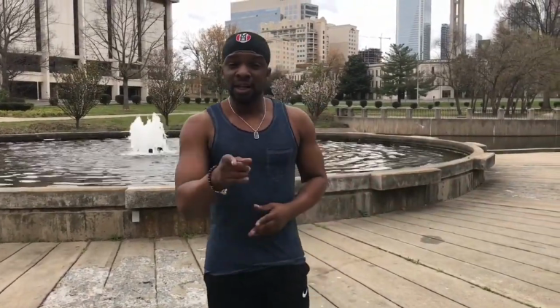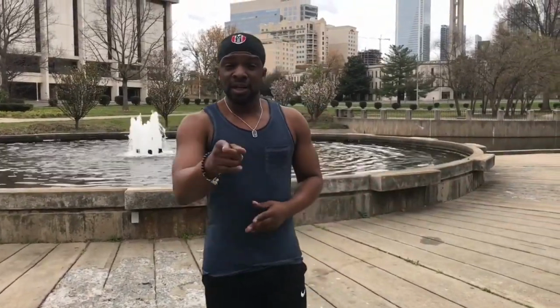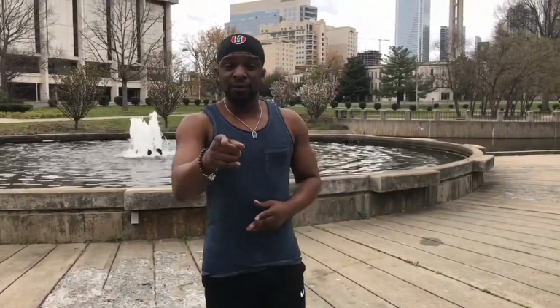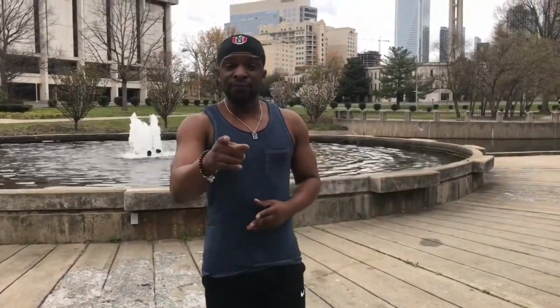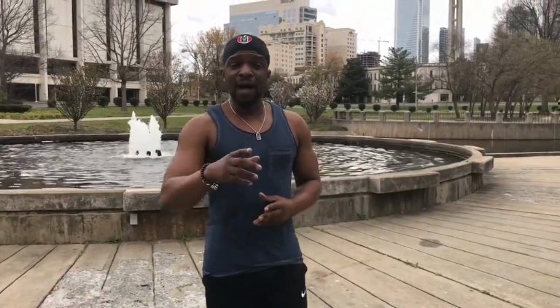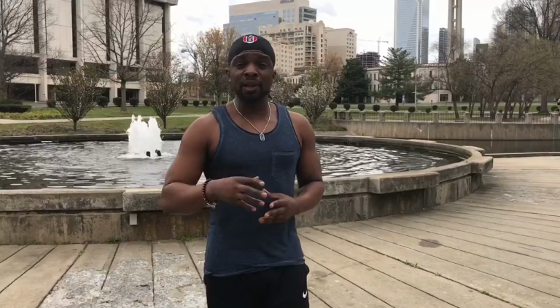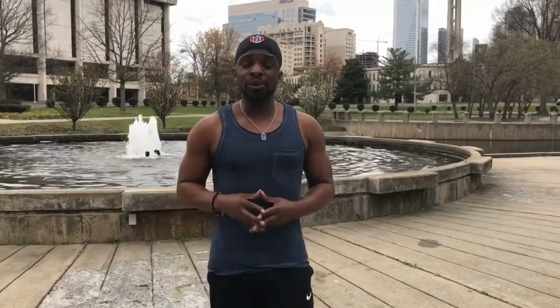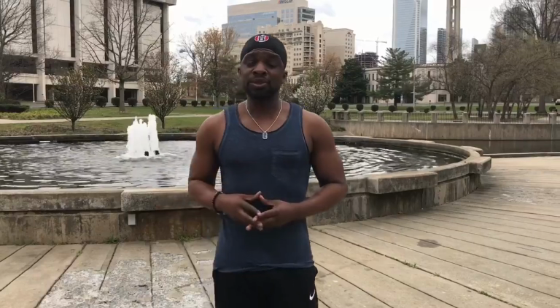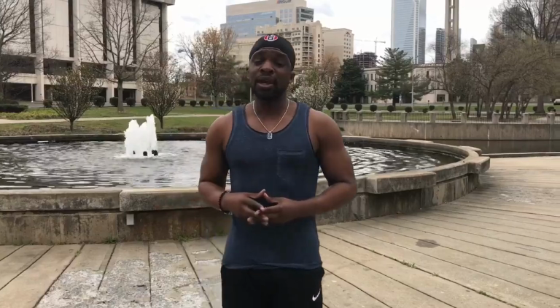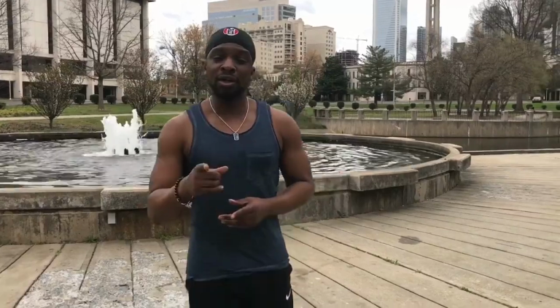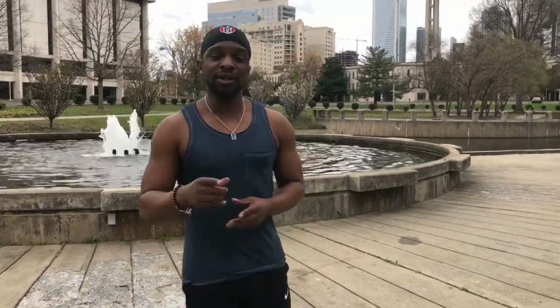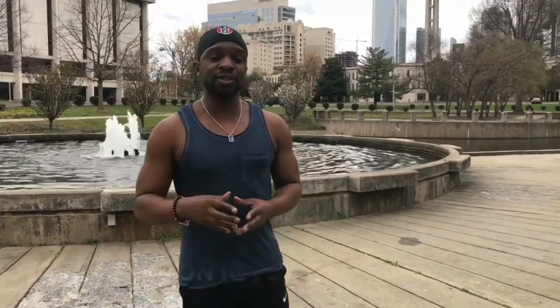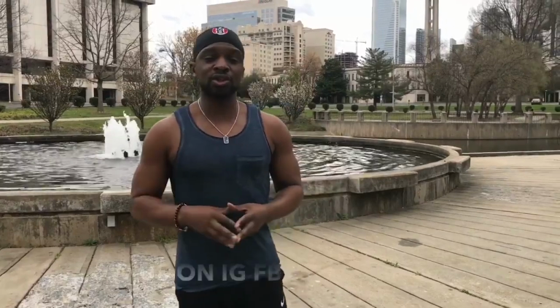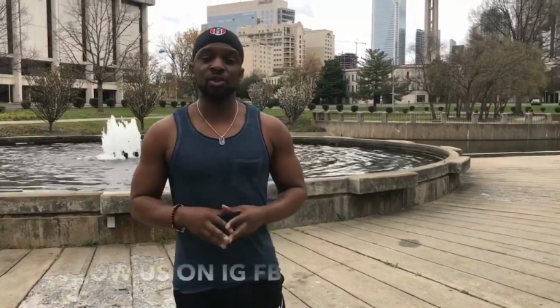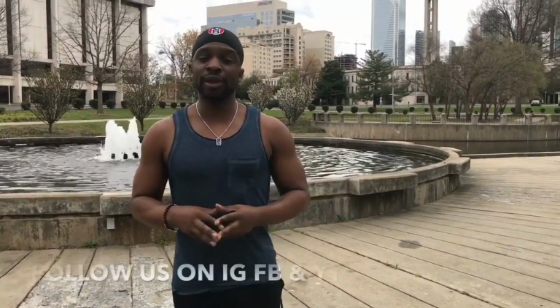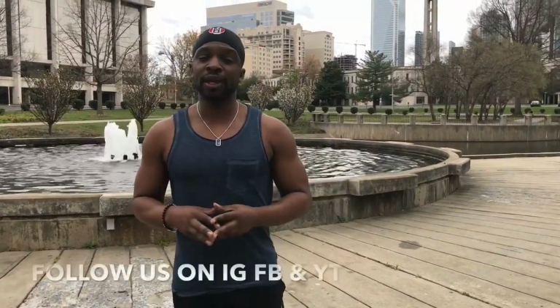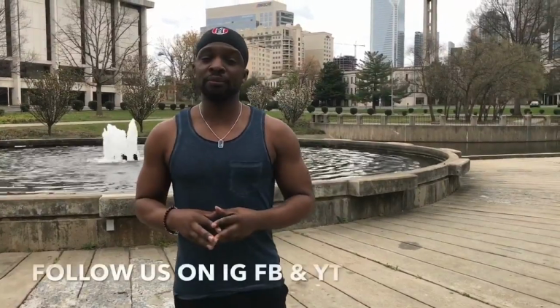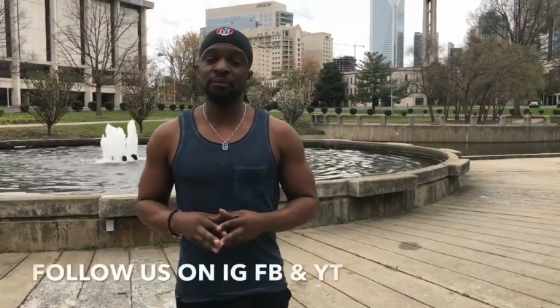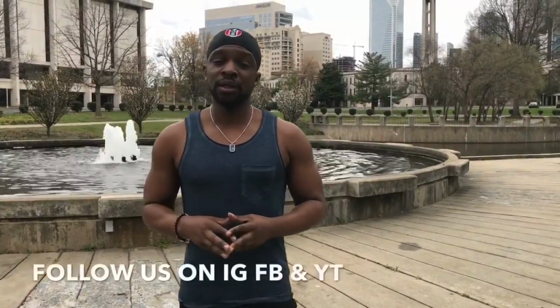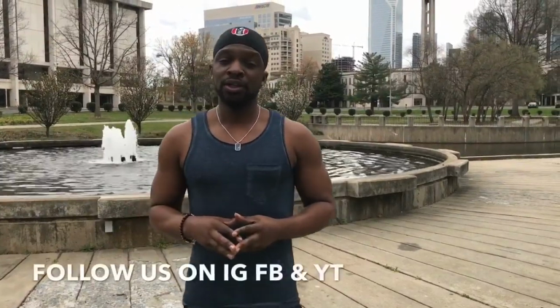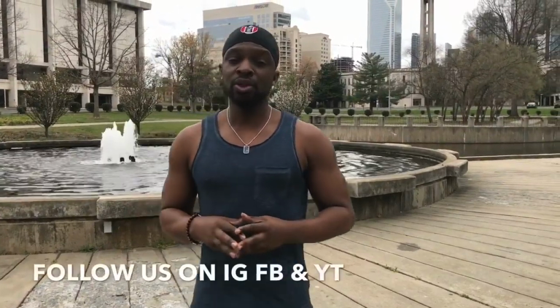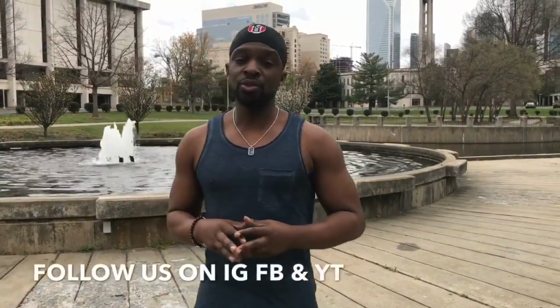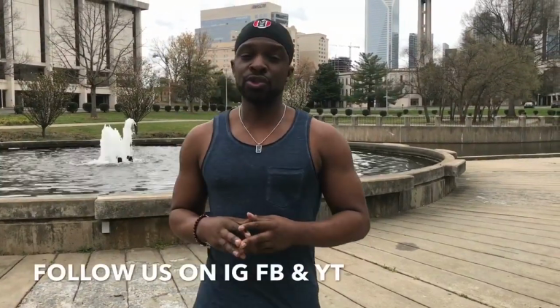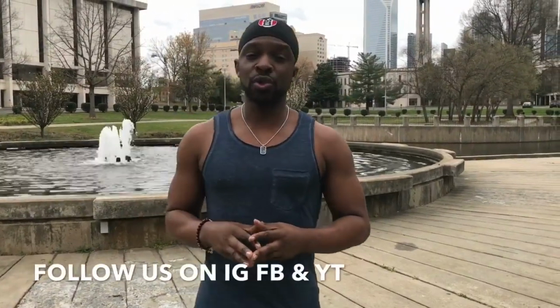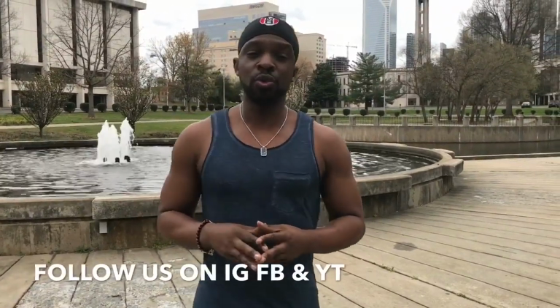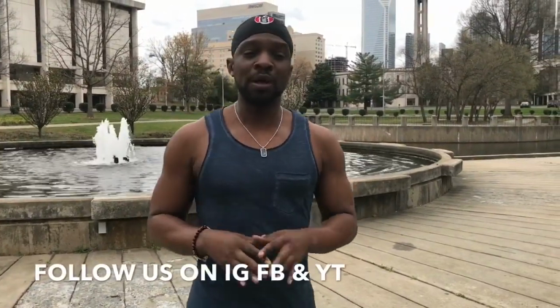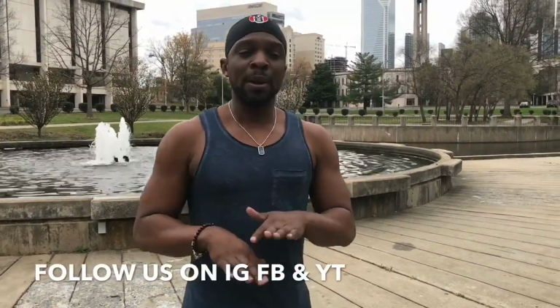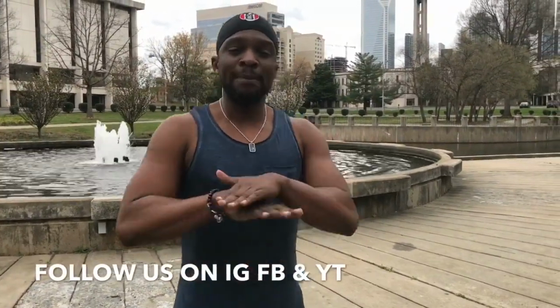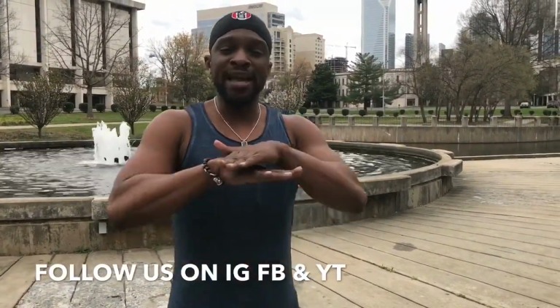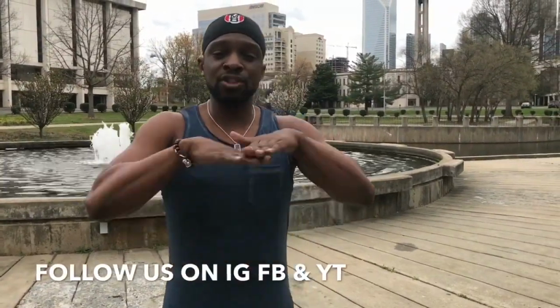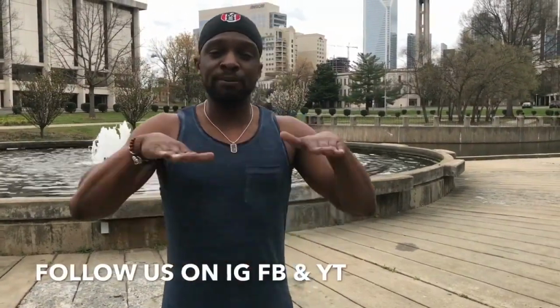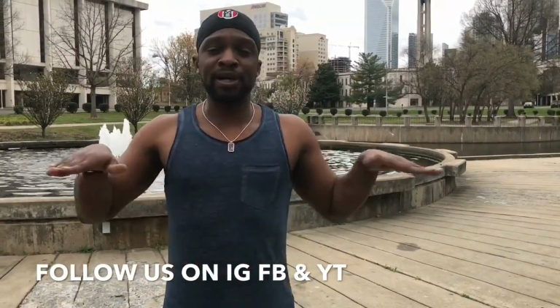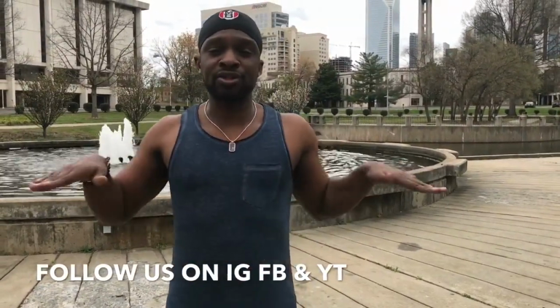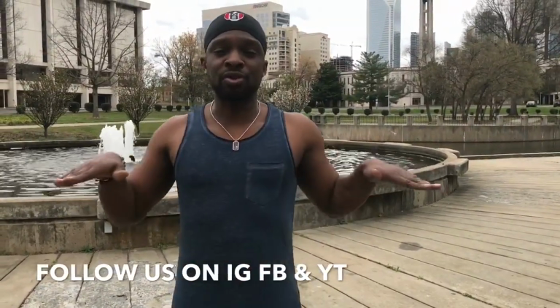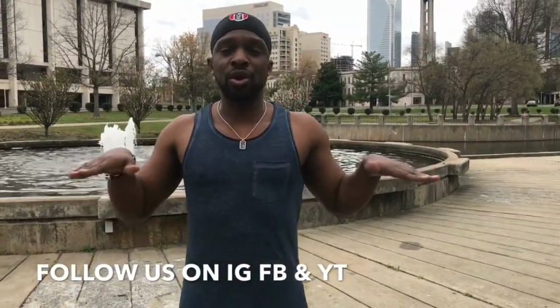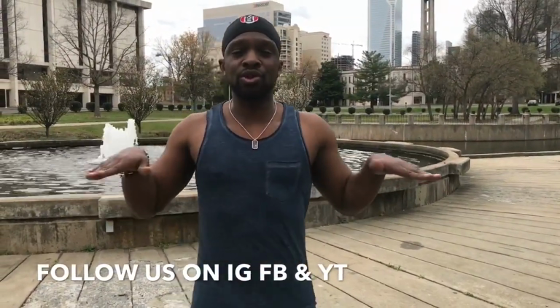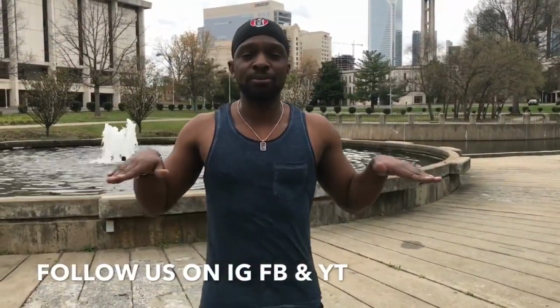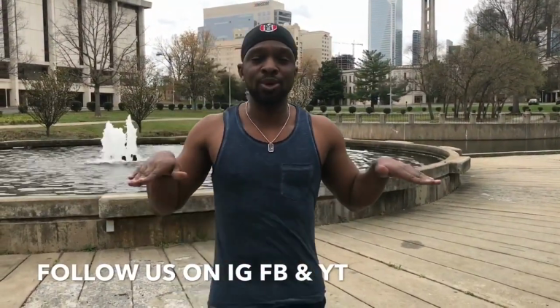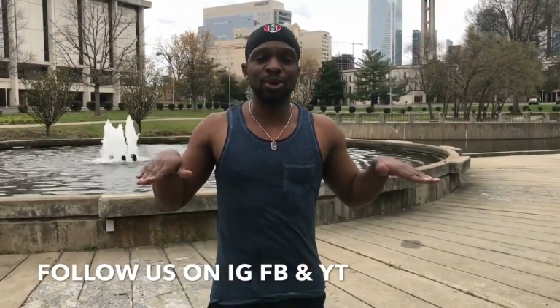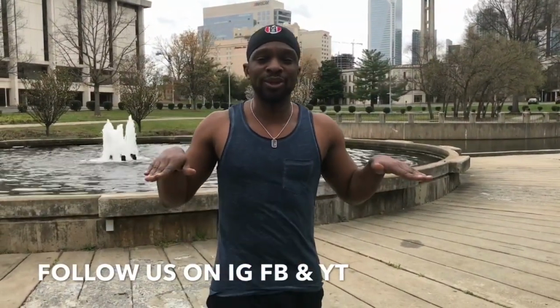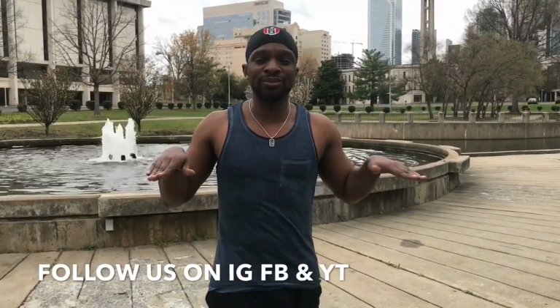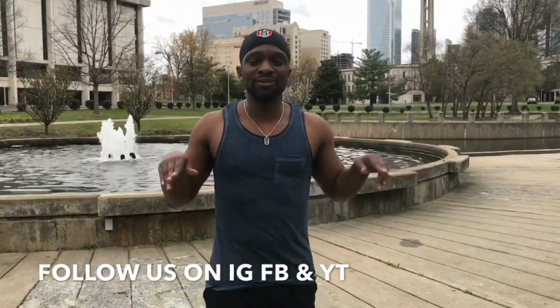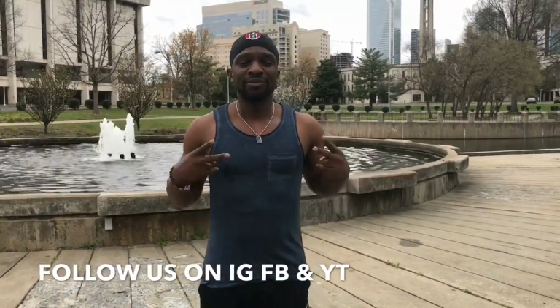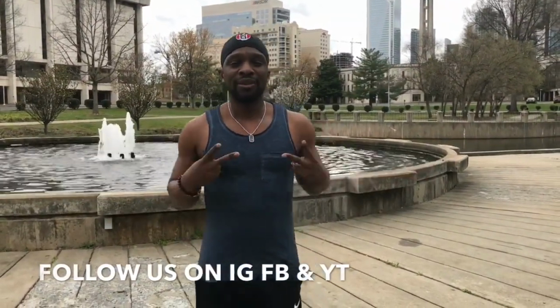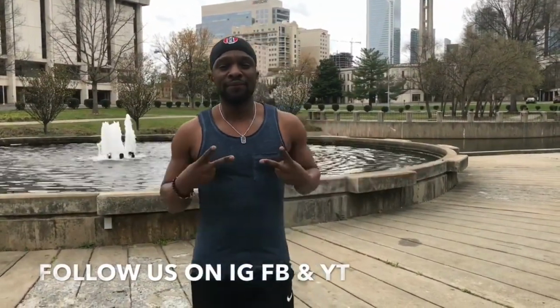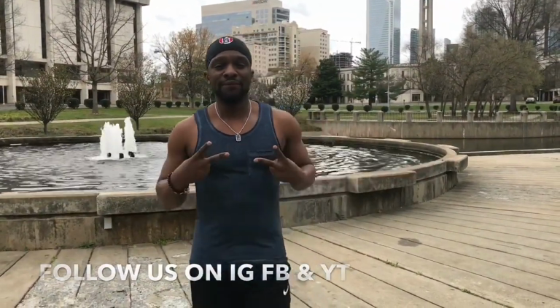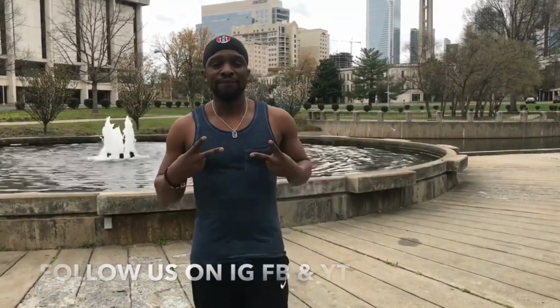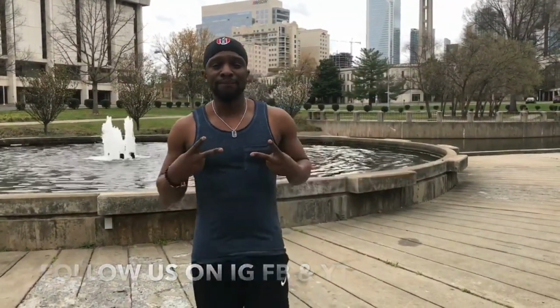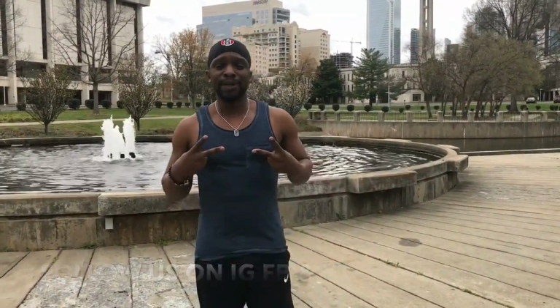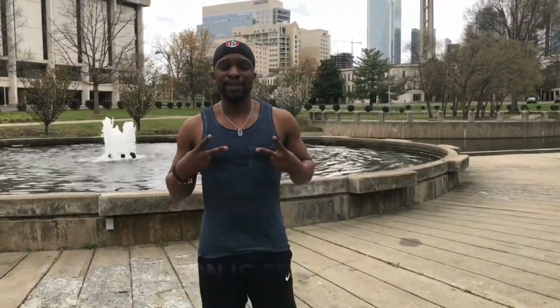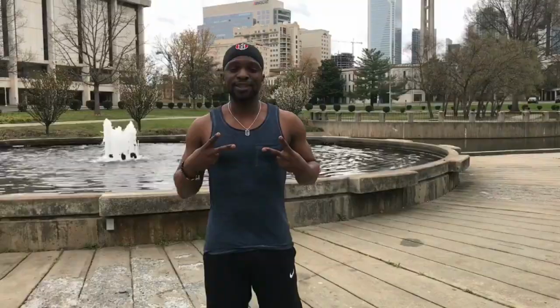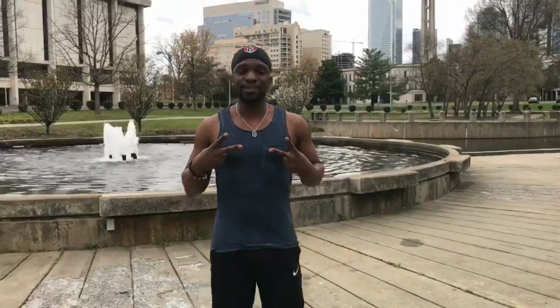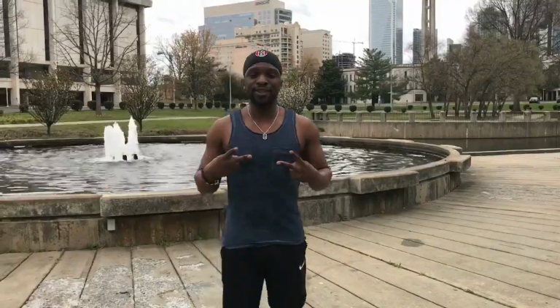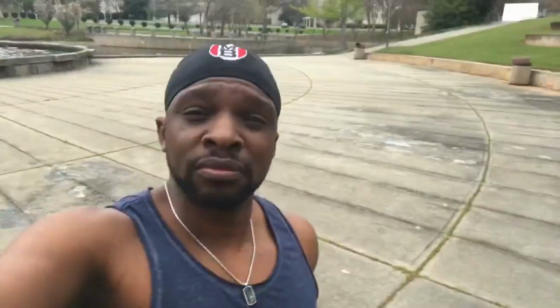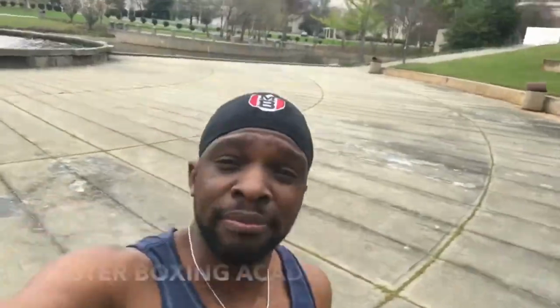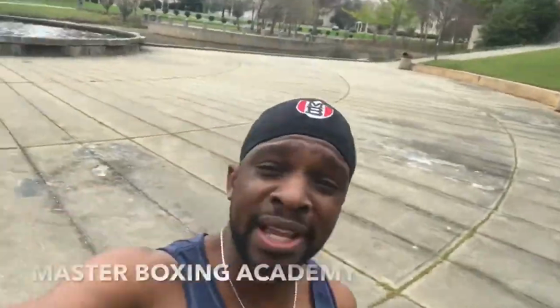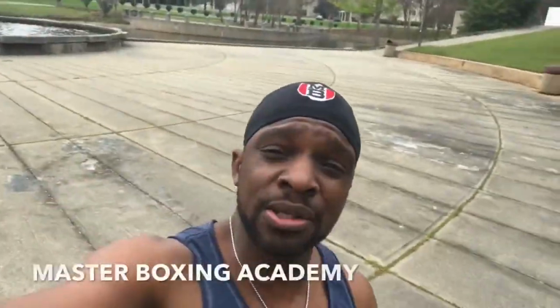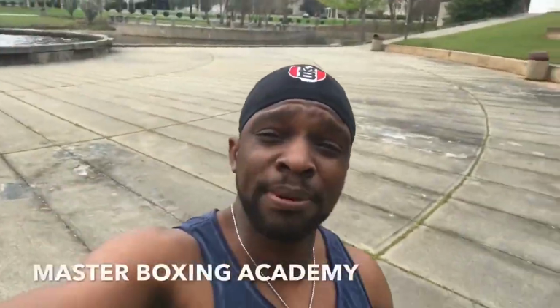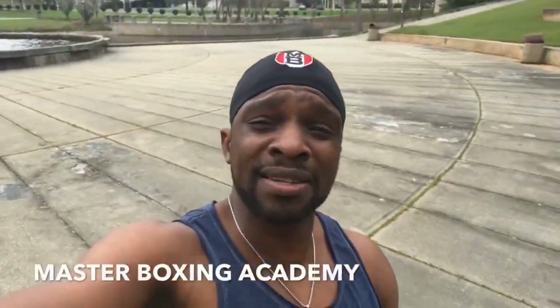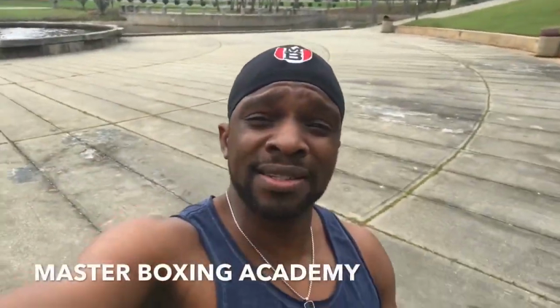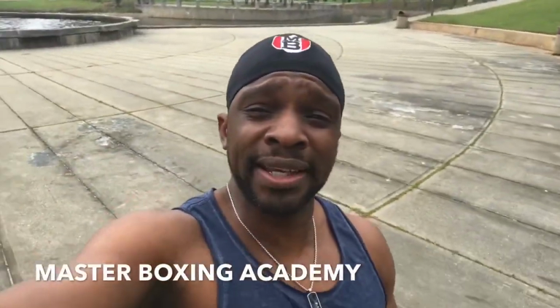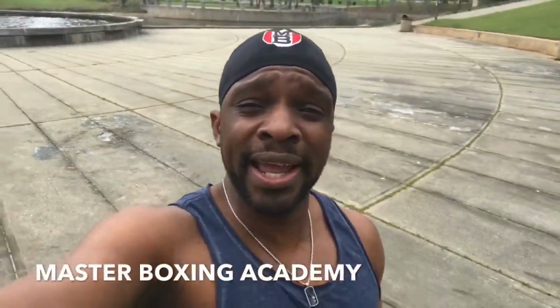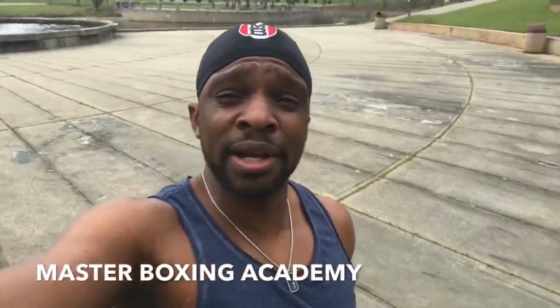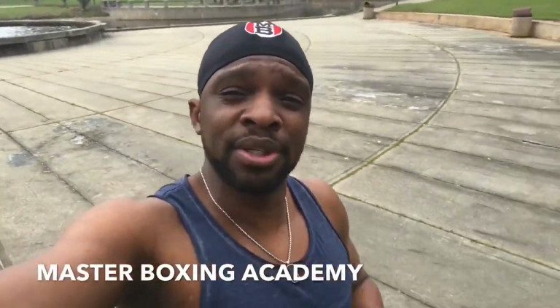That's all I got. Go follow us on Instagram, YouTube — Master Boxing Across the Board. Peace. Master Boxing Academy.